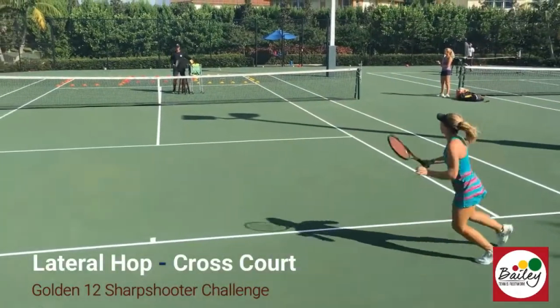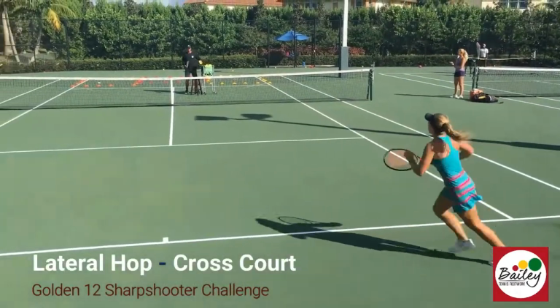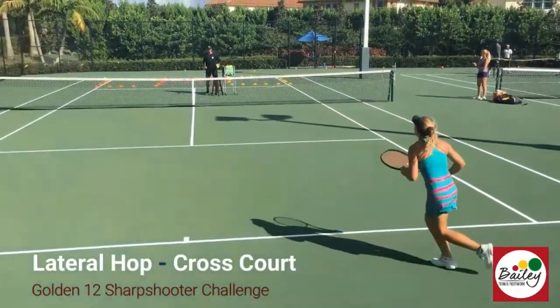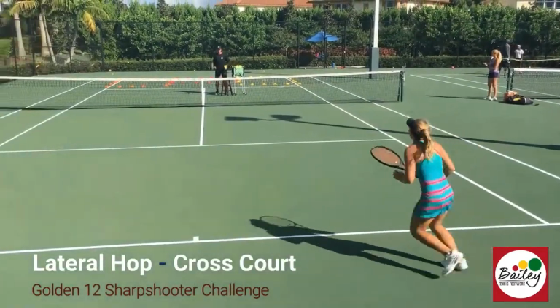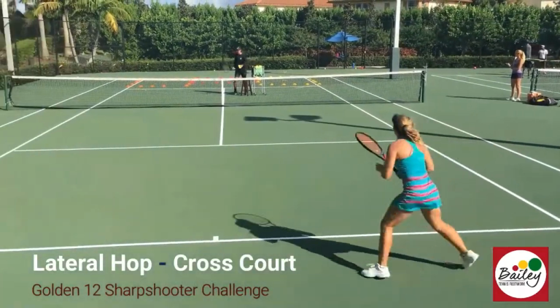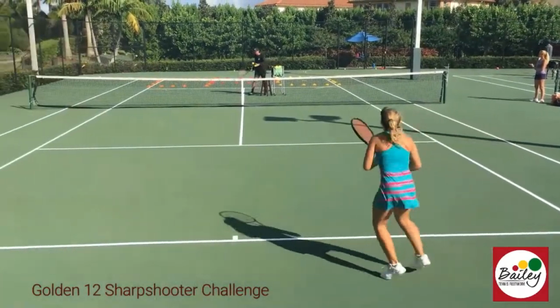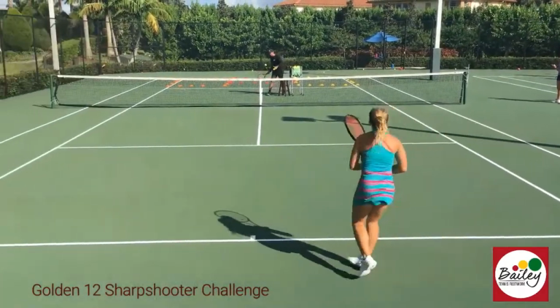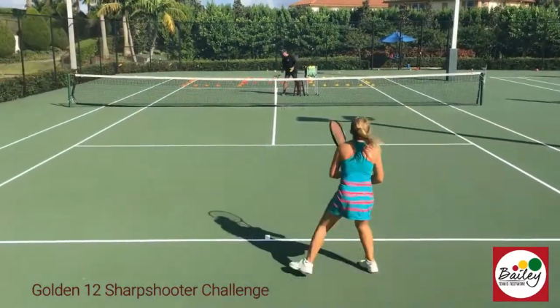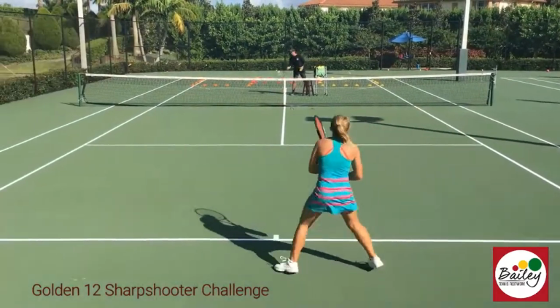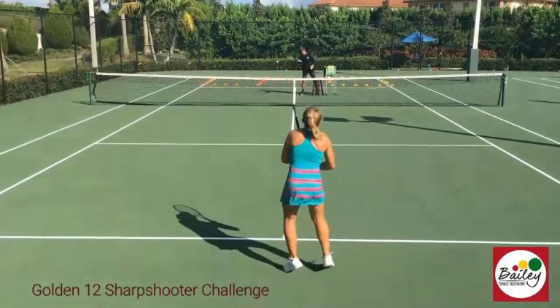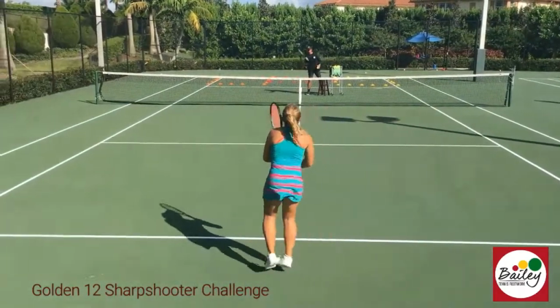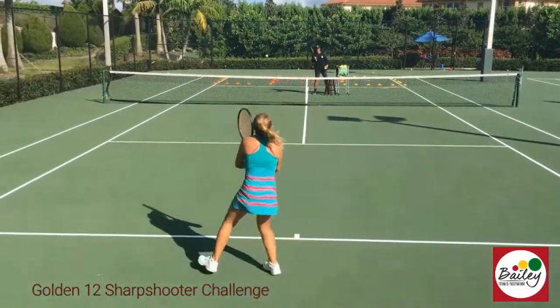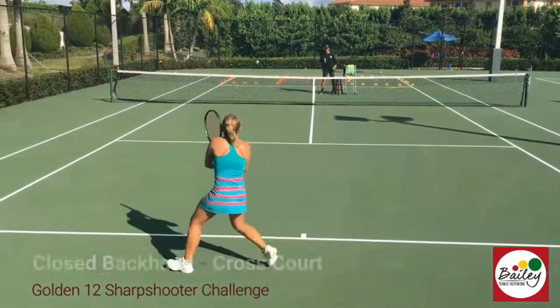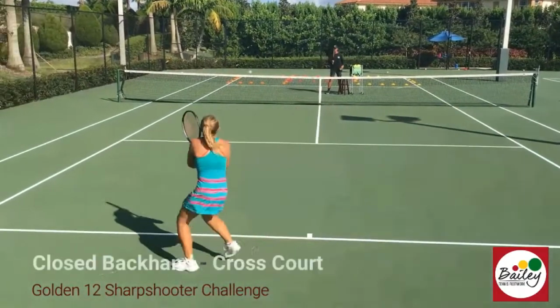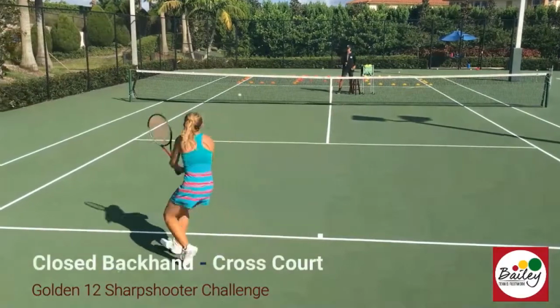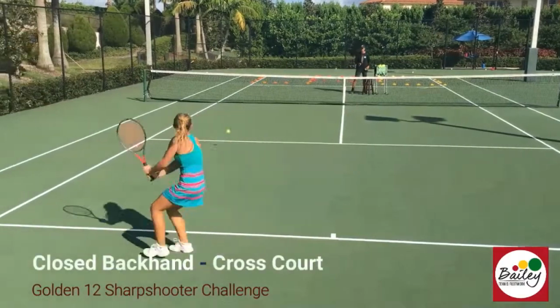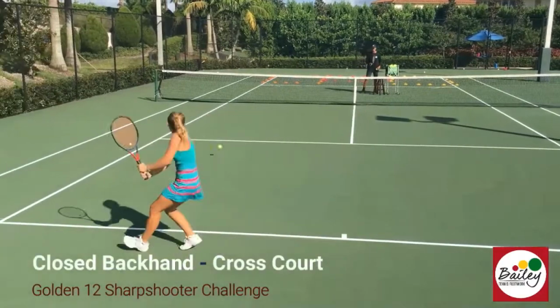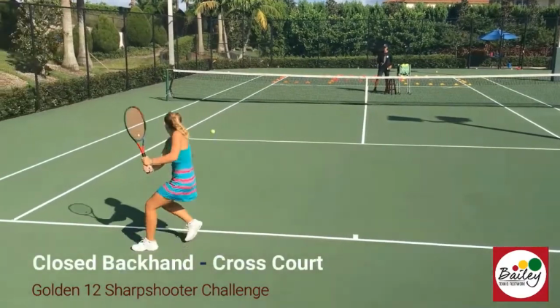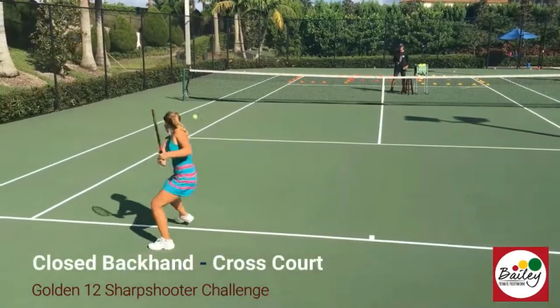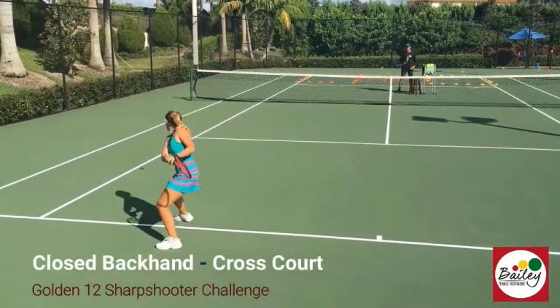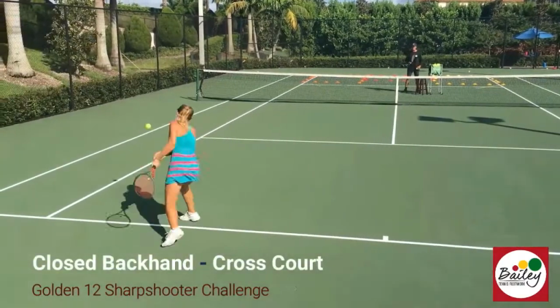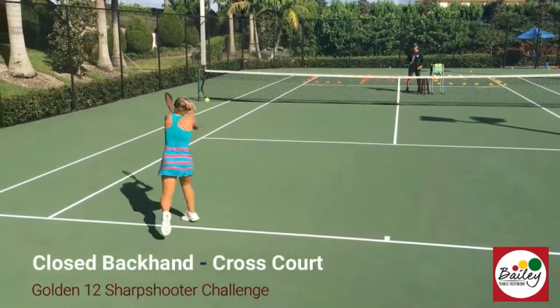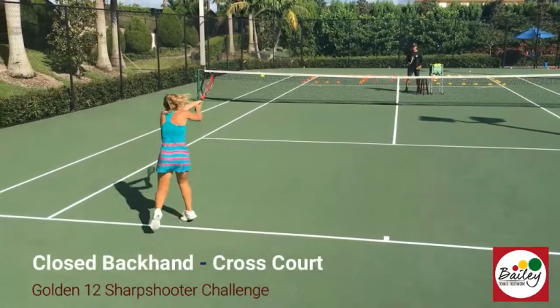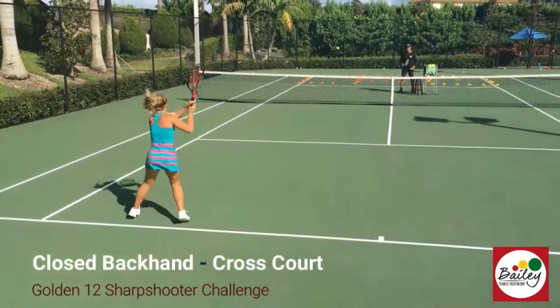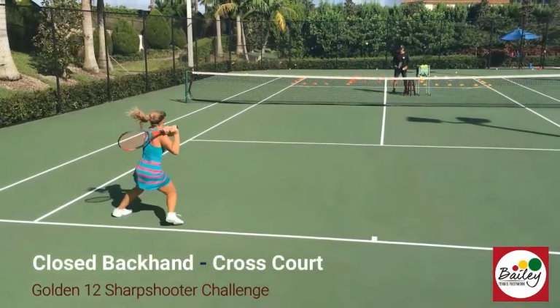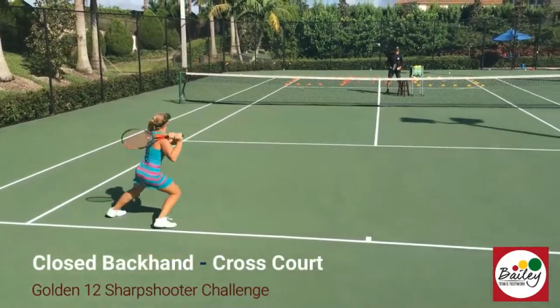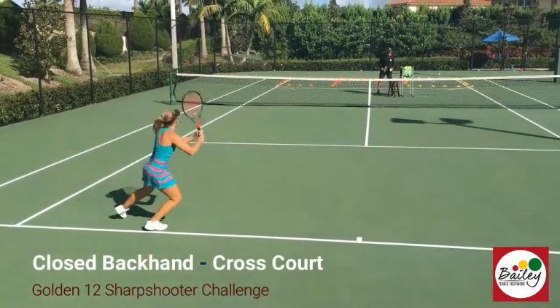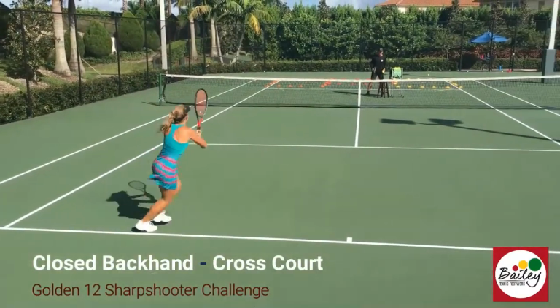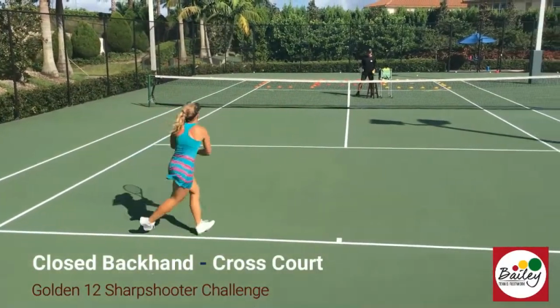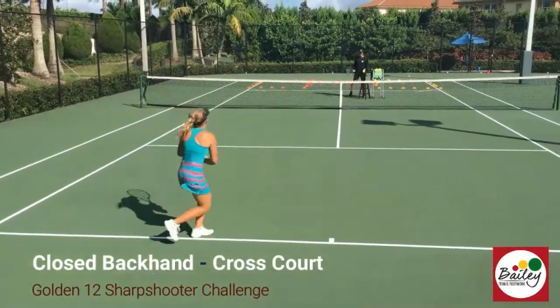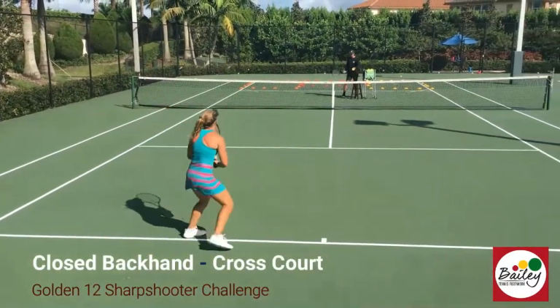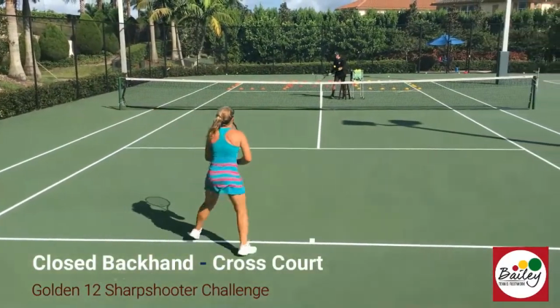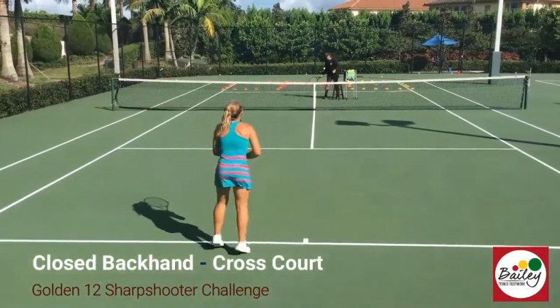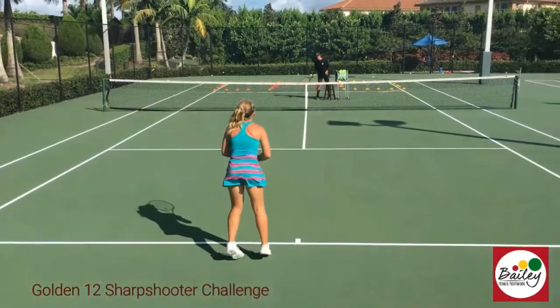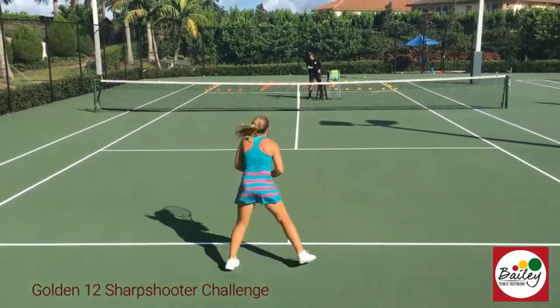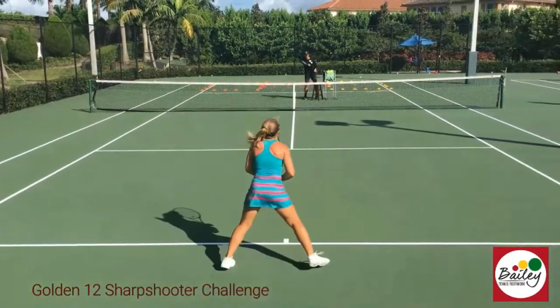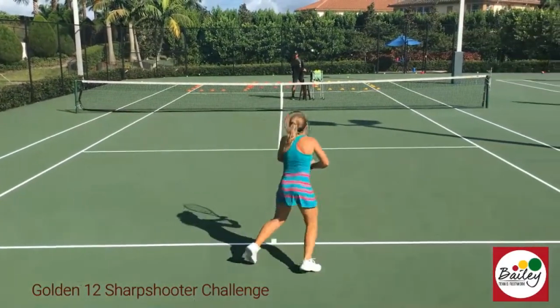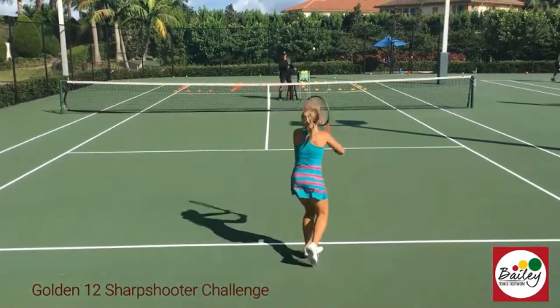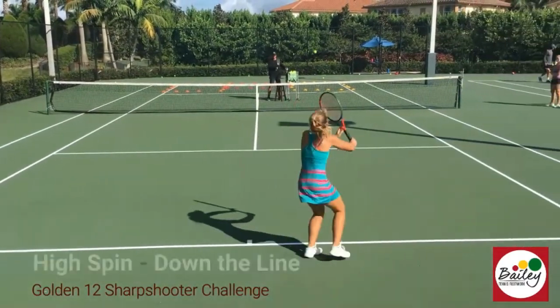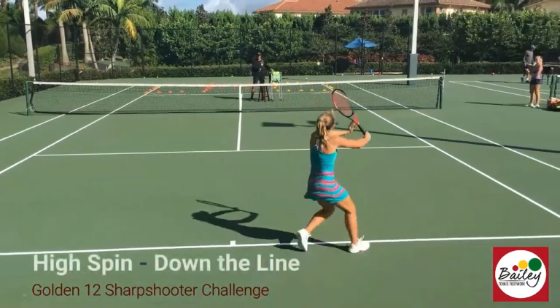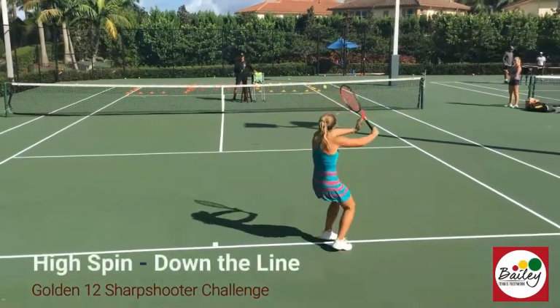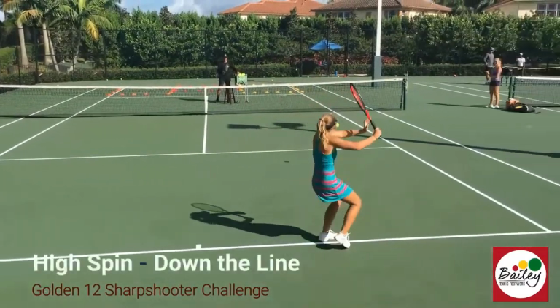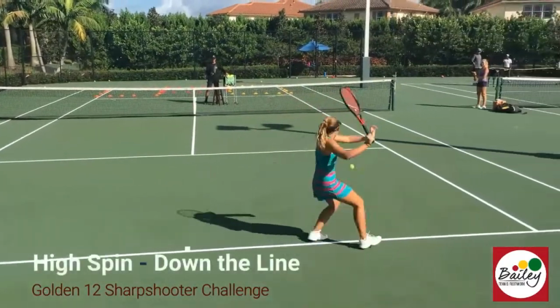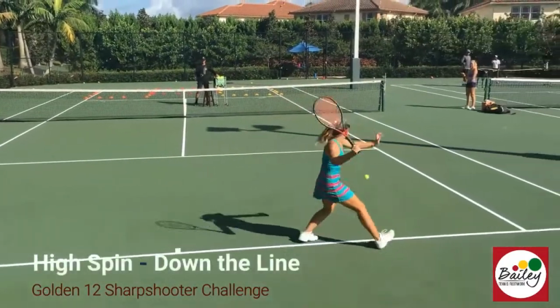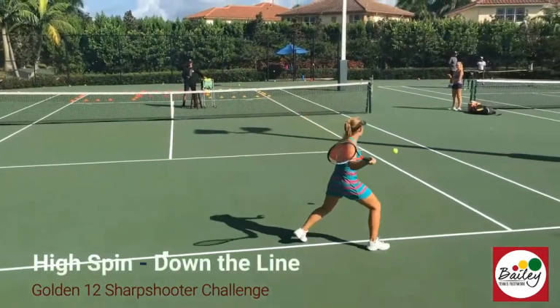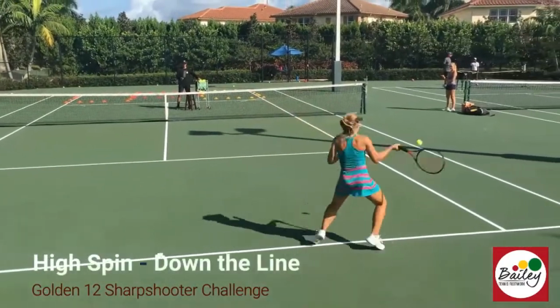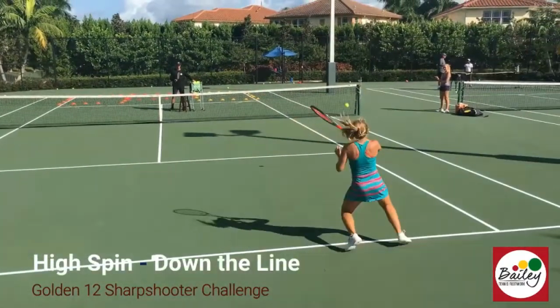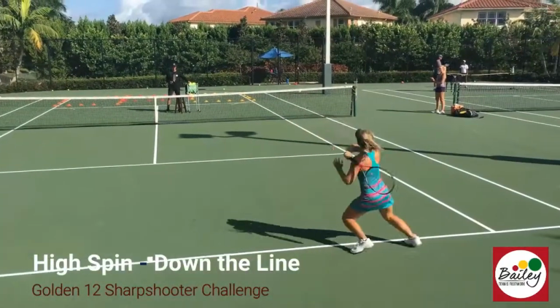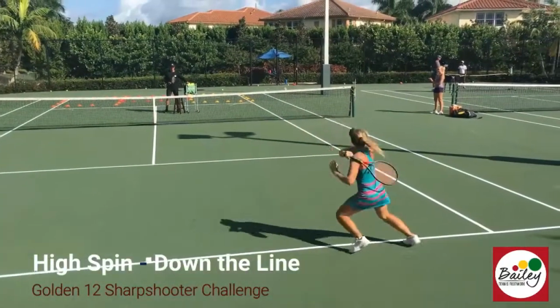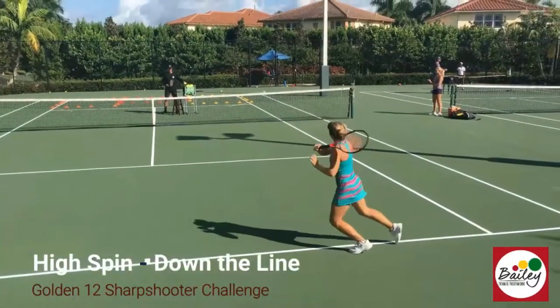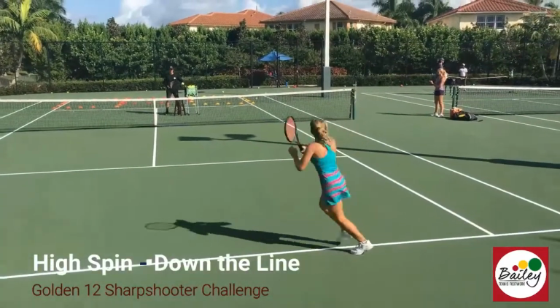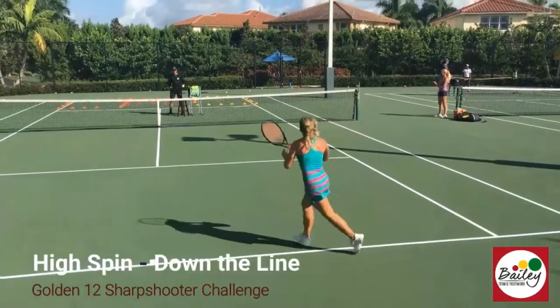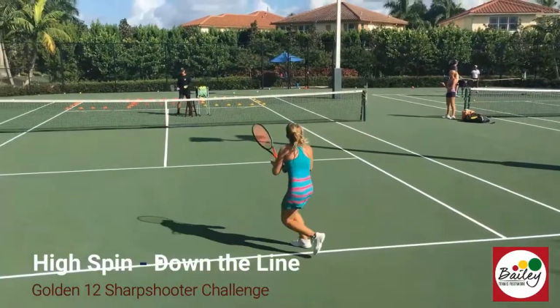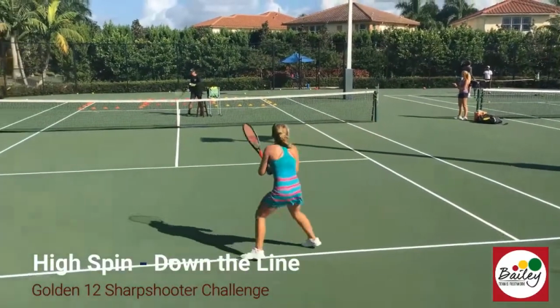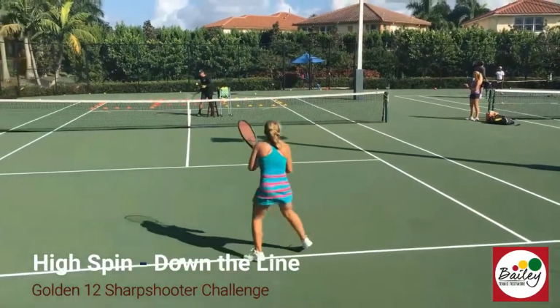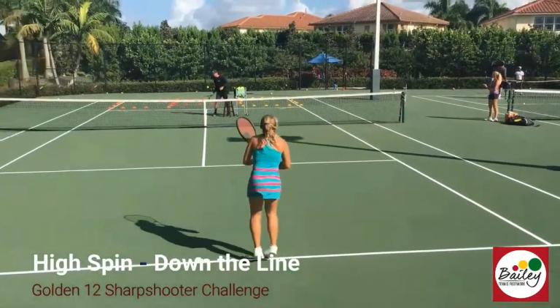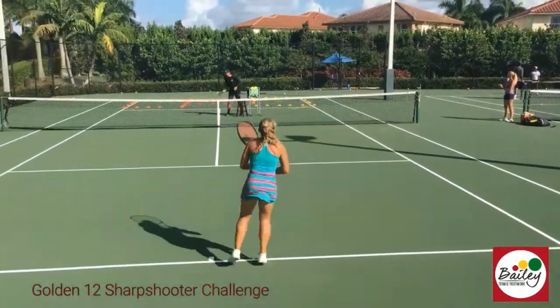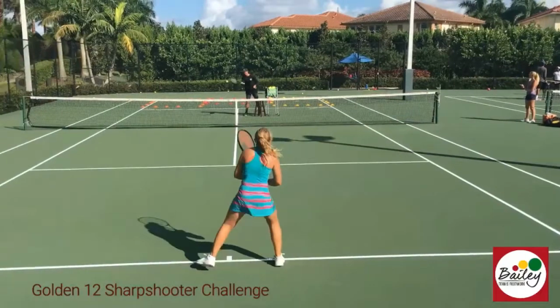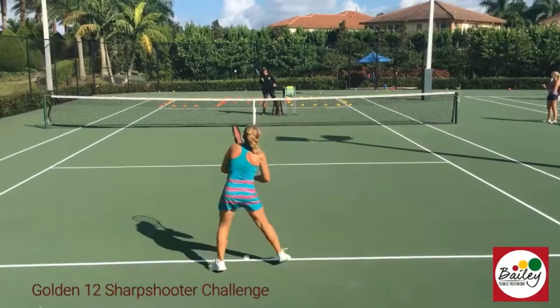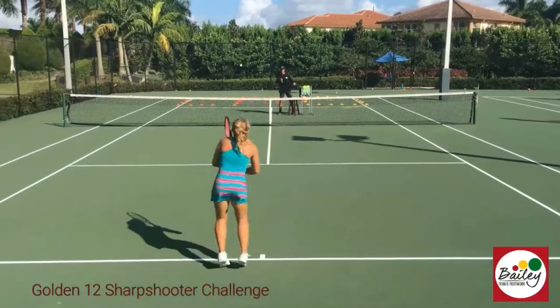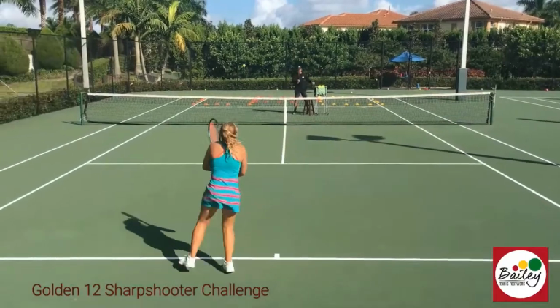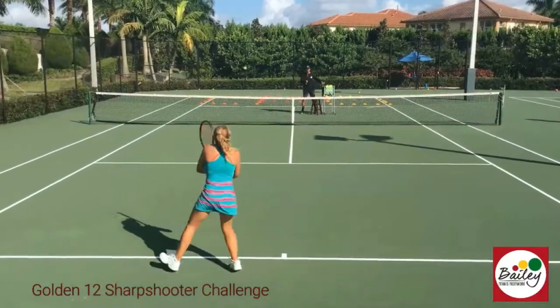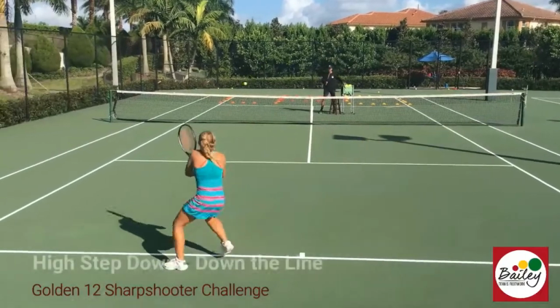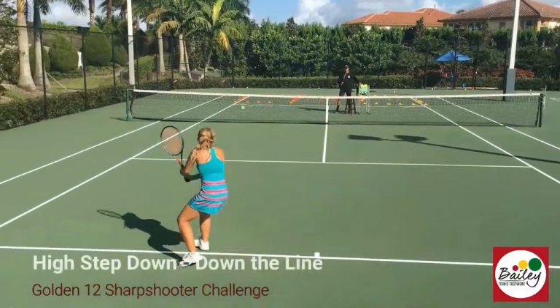Close back in, bring the leg around, cross back in front! High spin, down the line! High step down, down the line, kick!